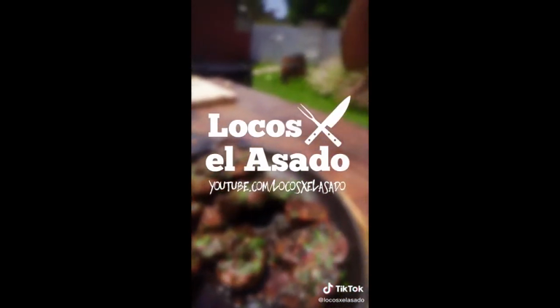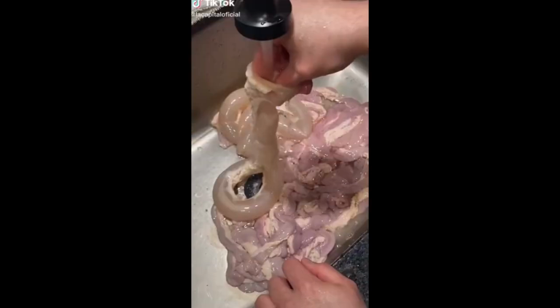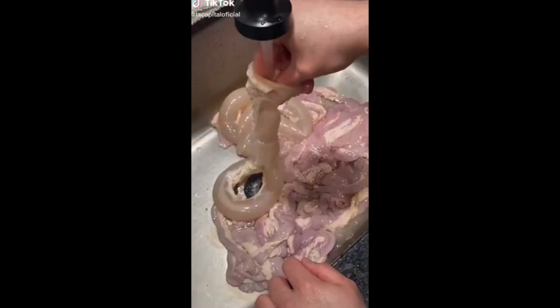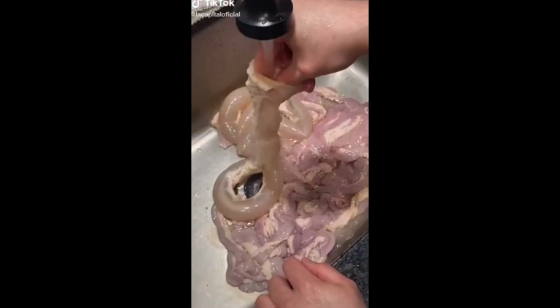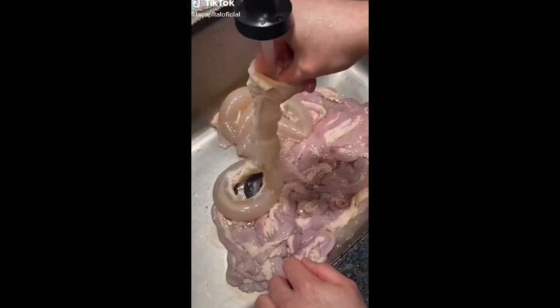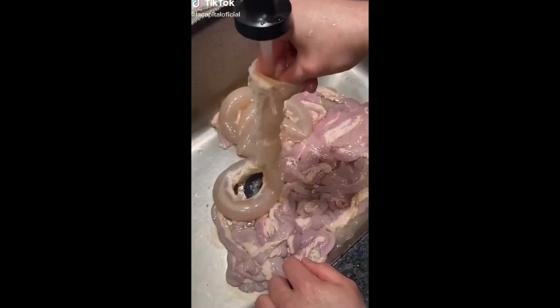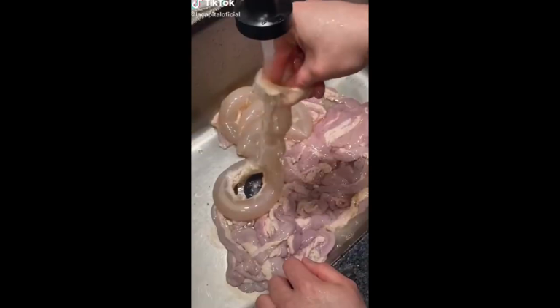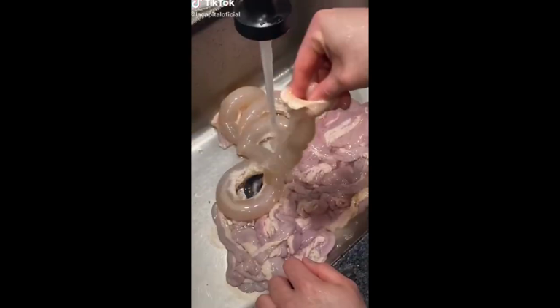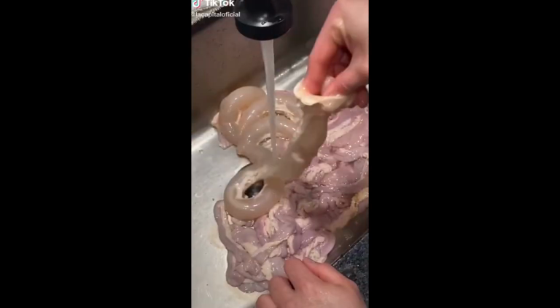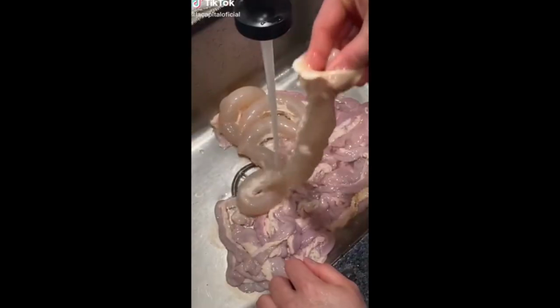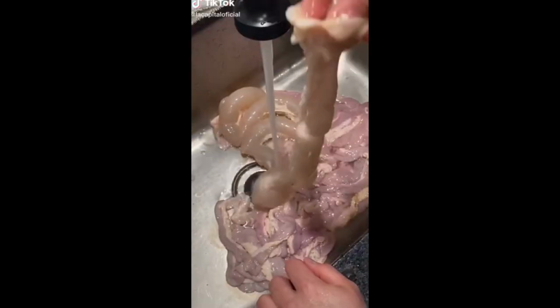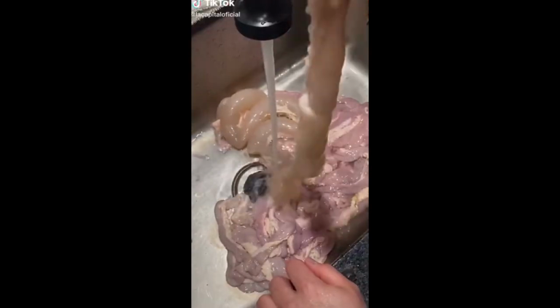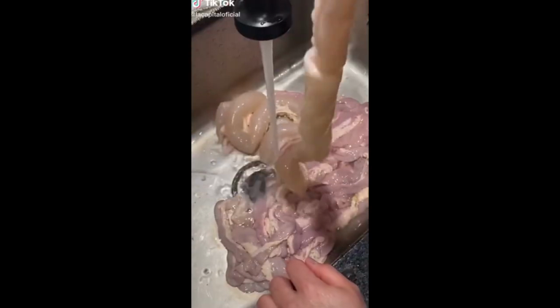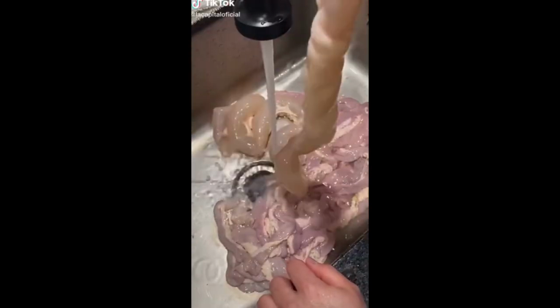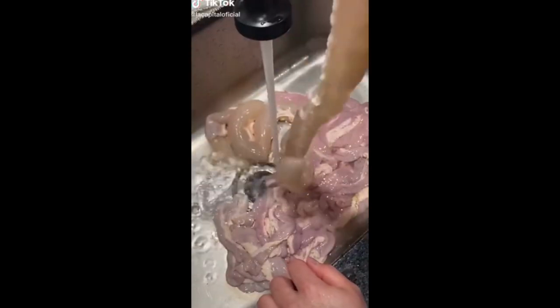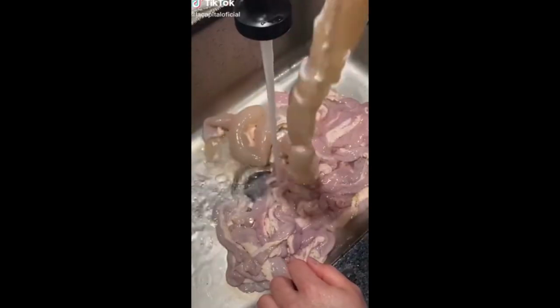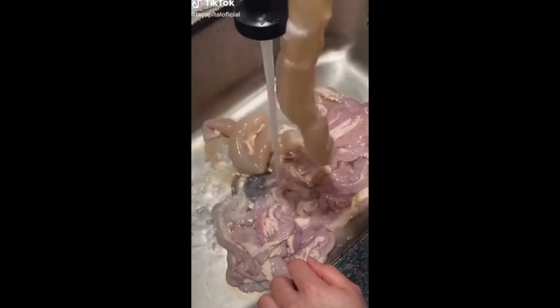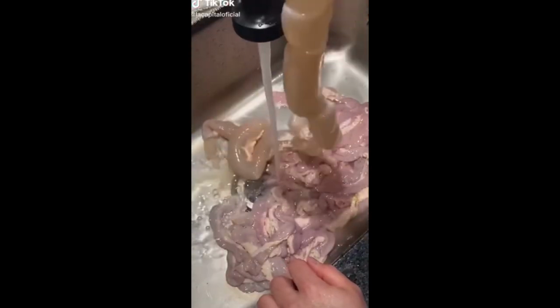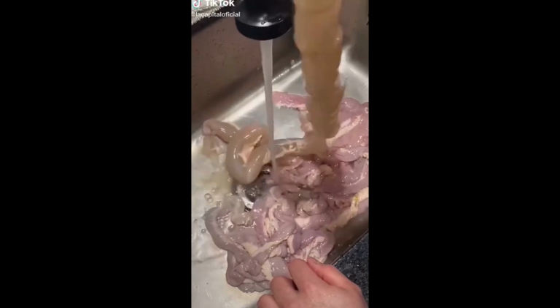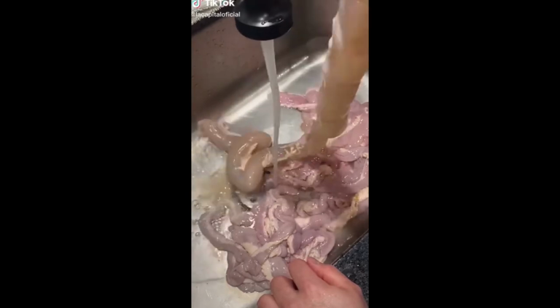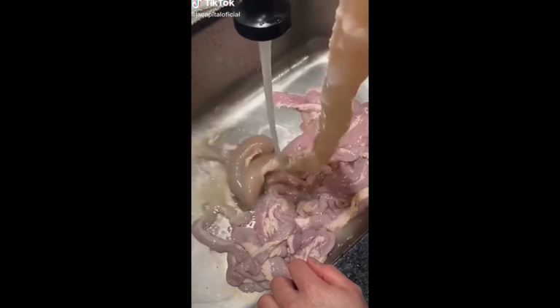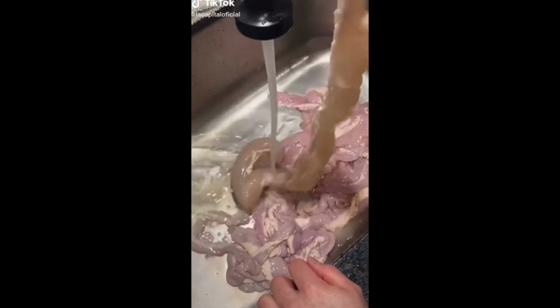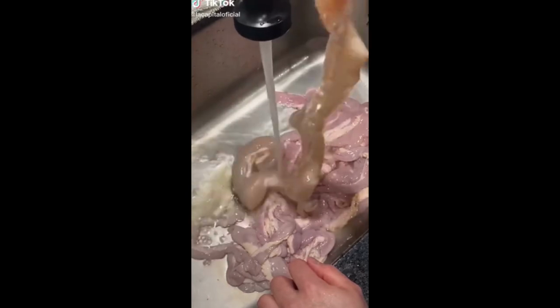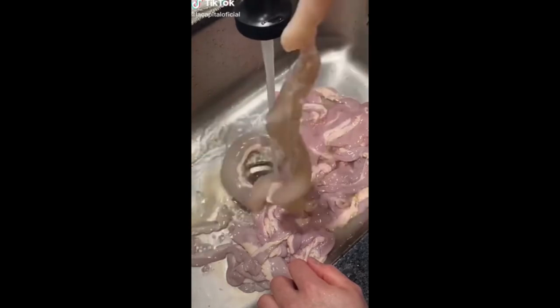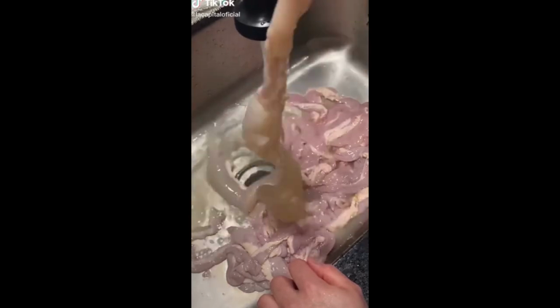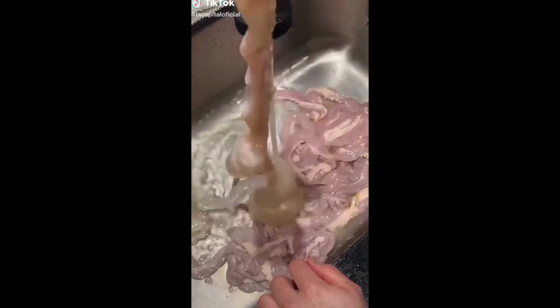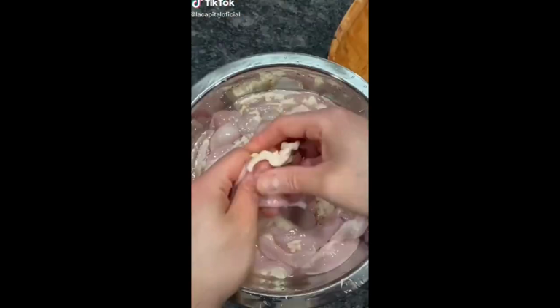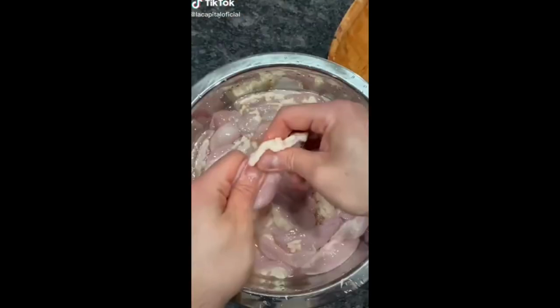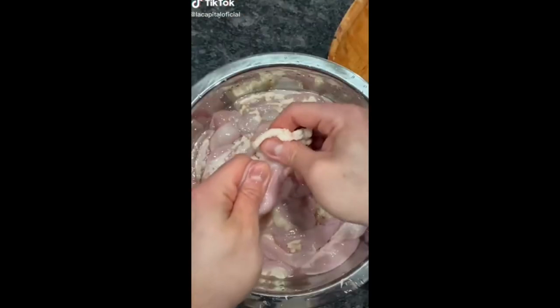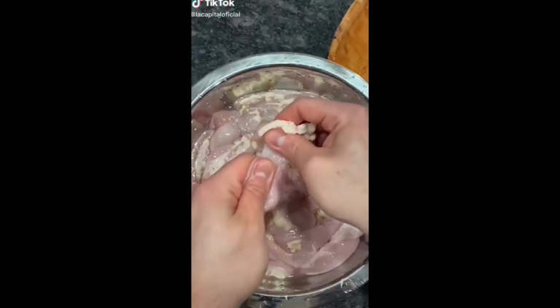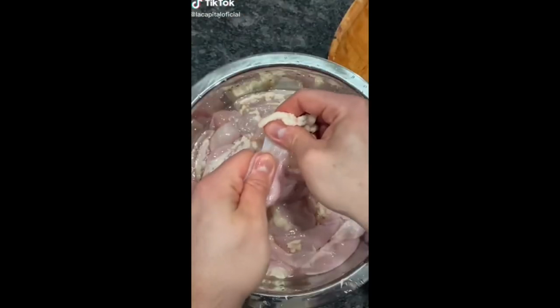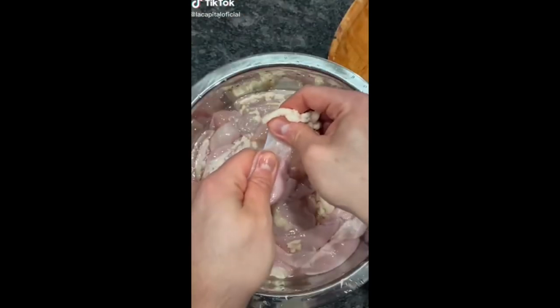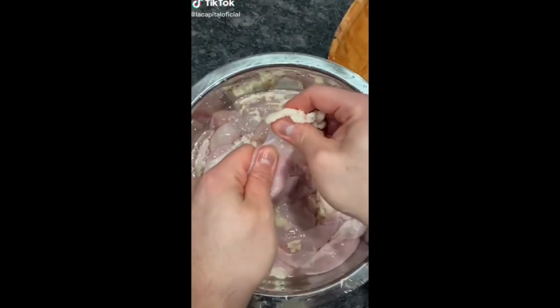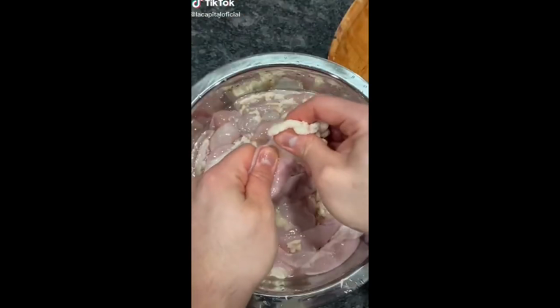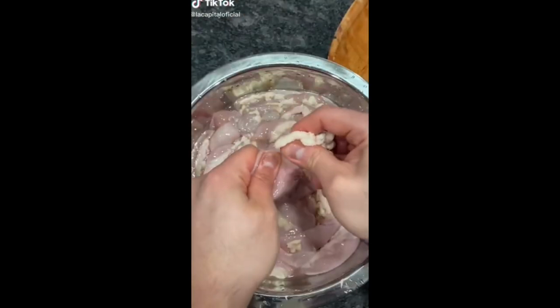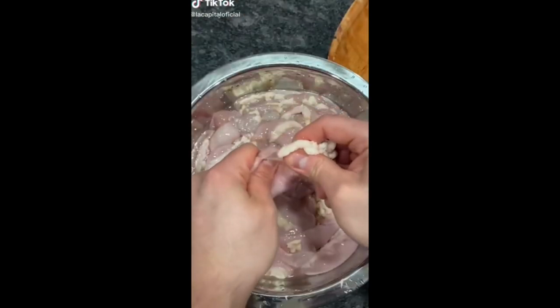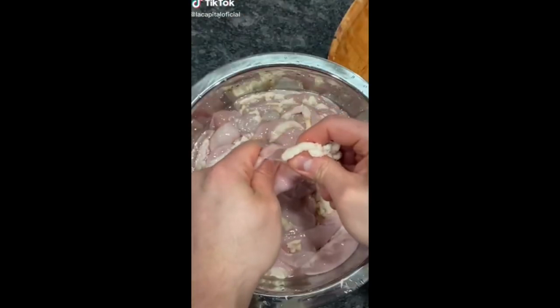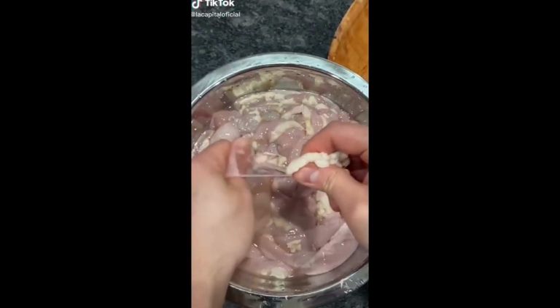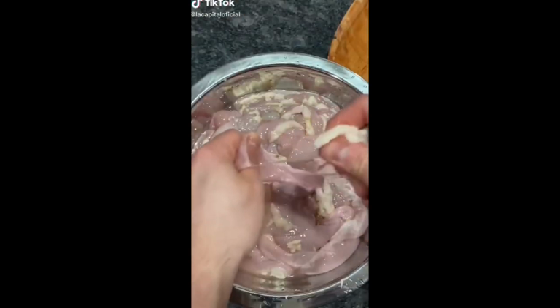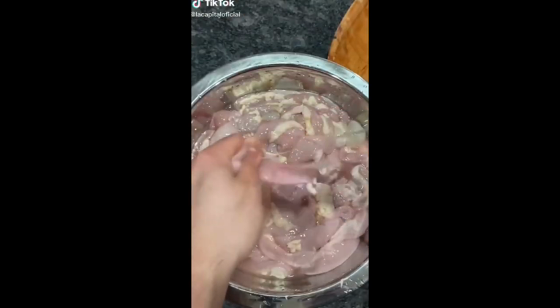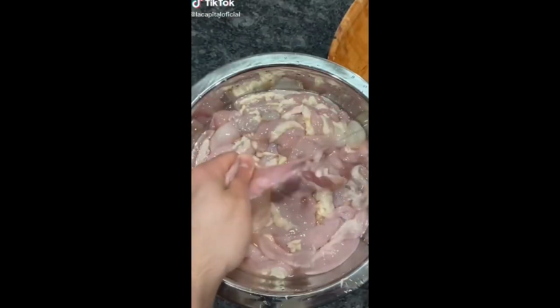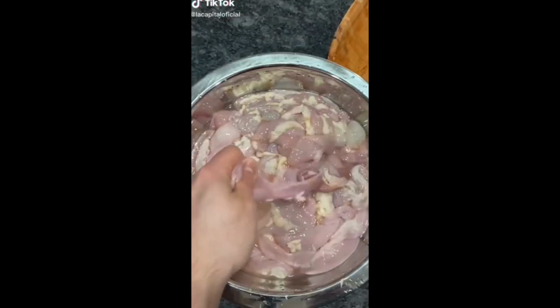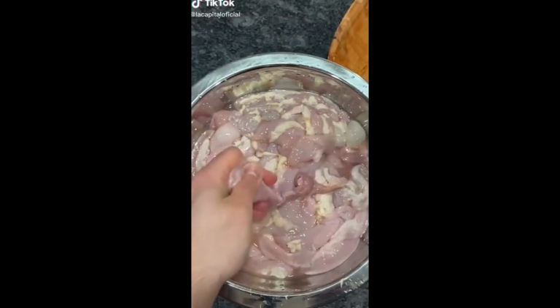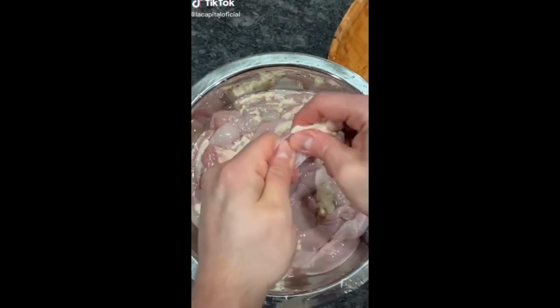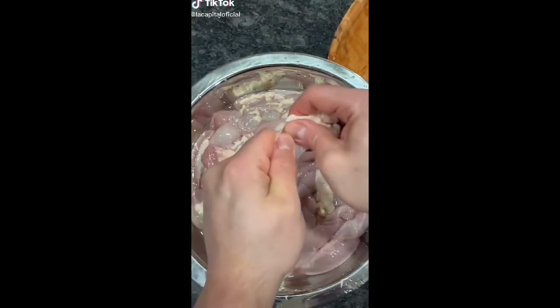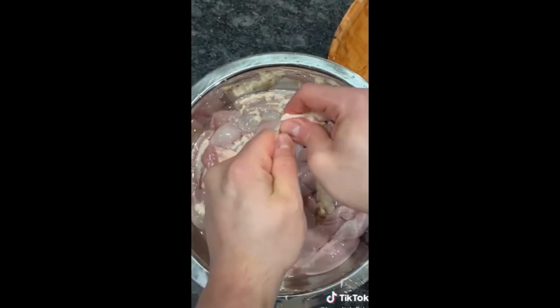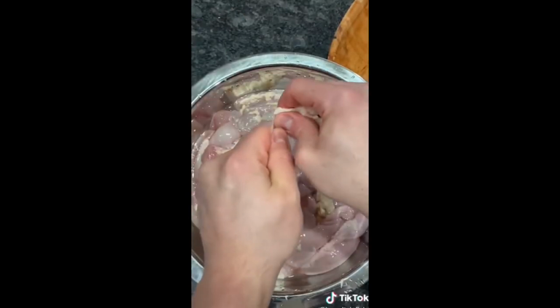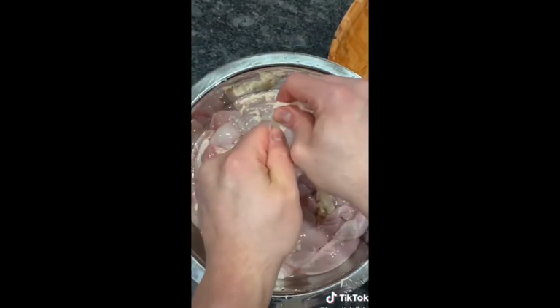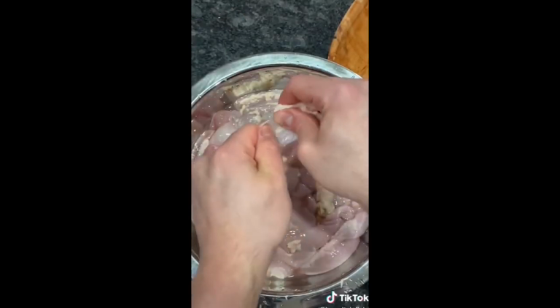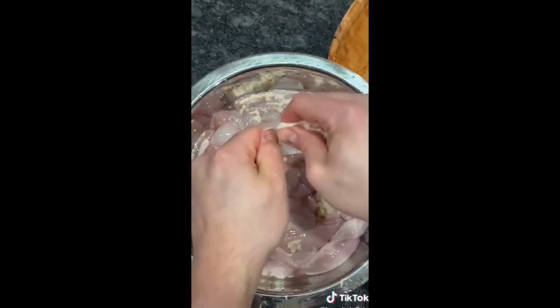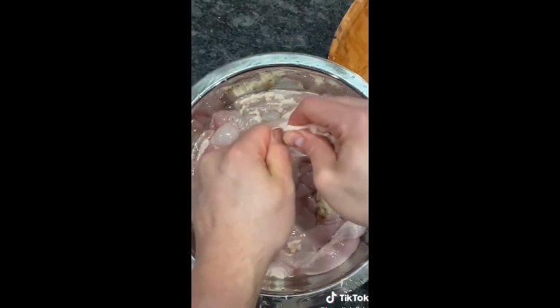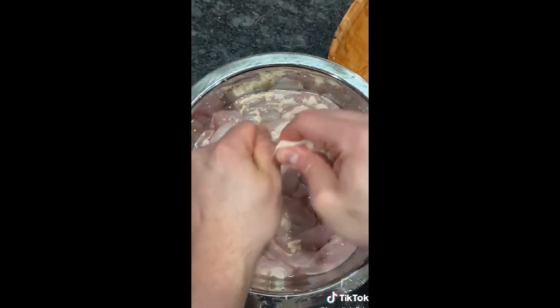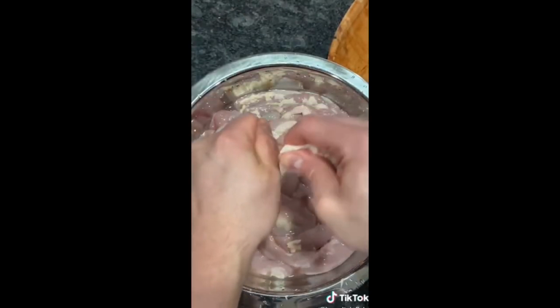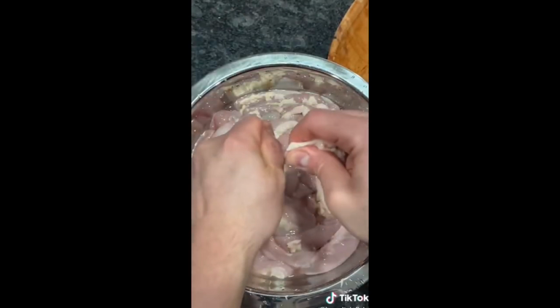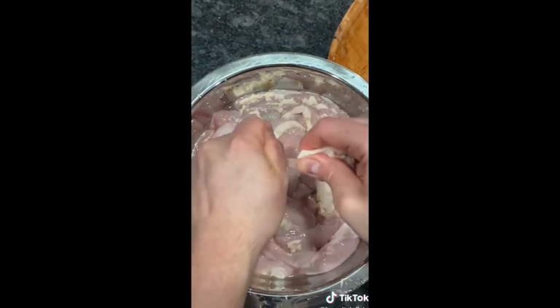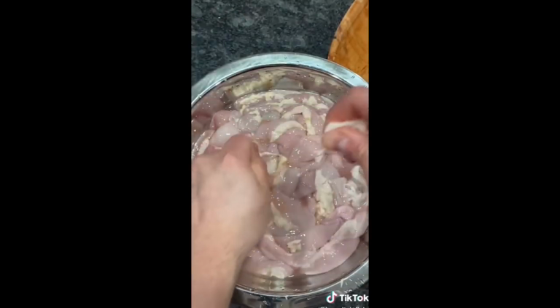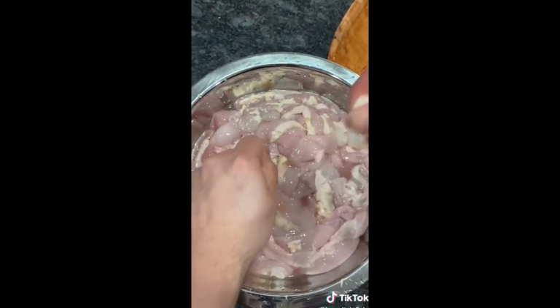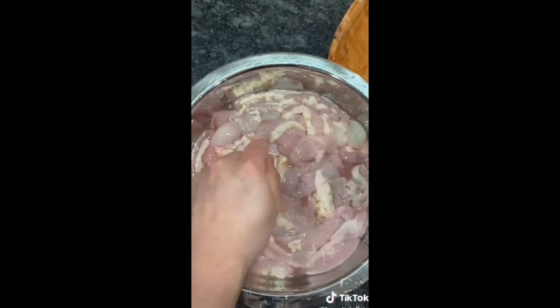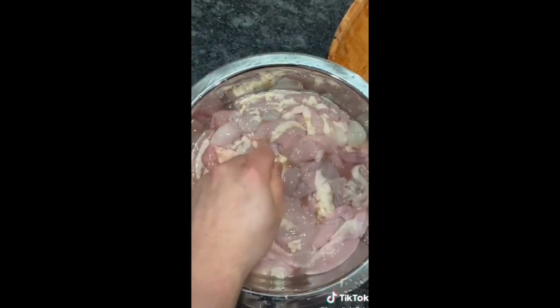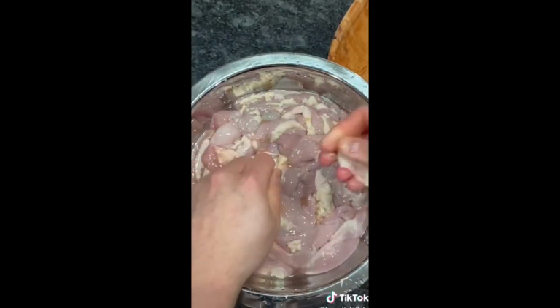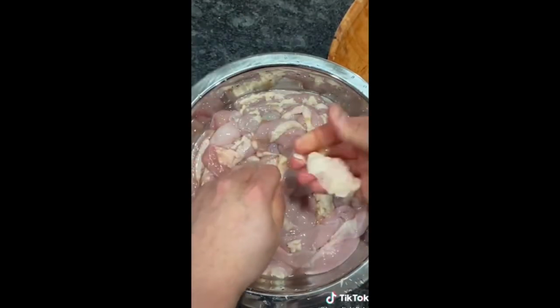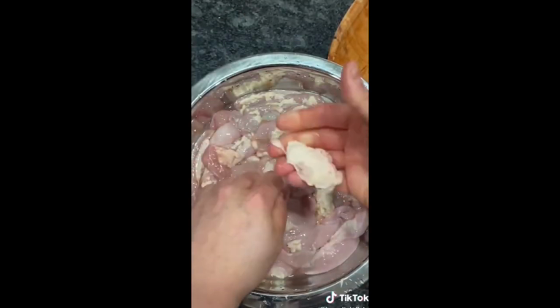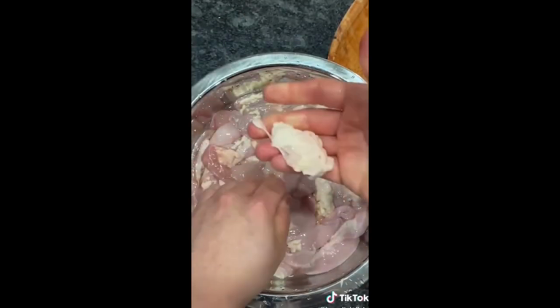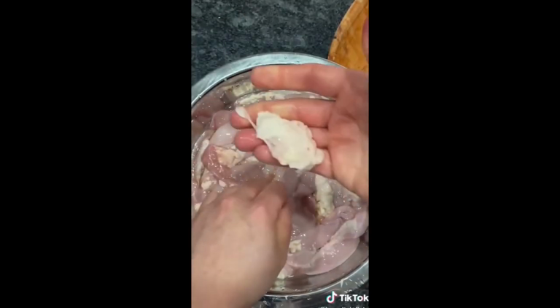You have to wash the tripe, letting the water run through the inside. I'm going to take off all the excess fat with my hands, trying not to break the tripe.